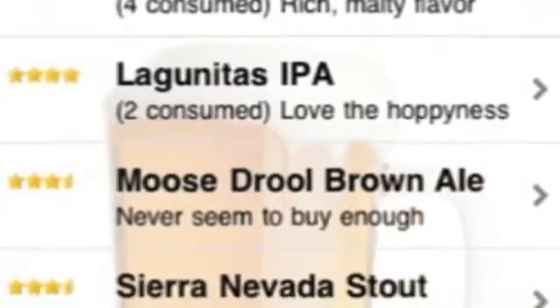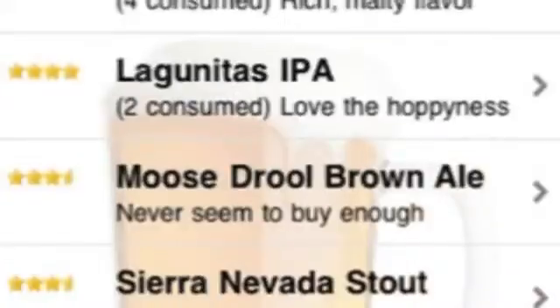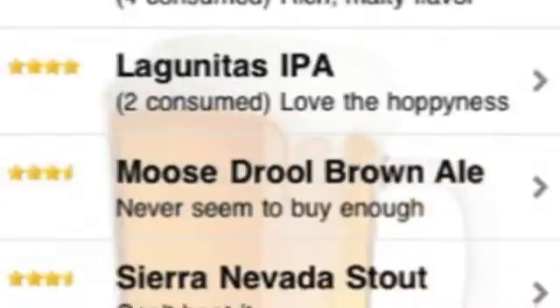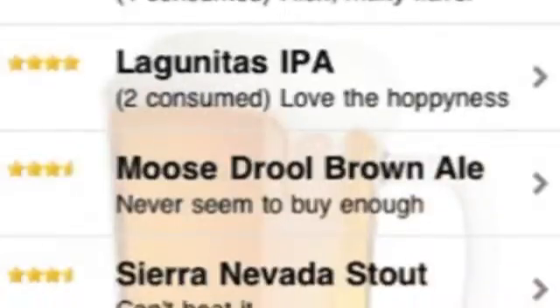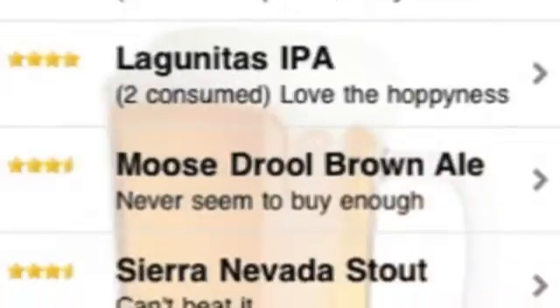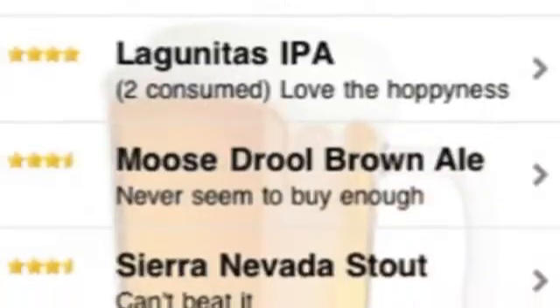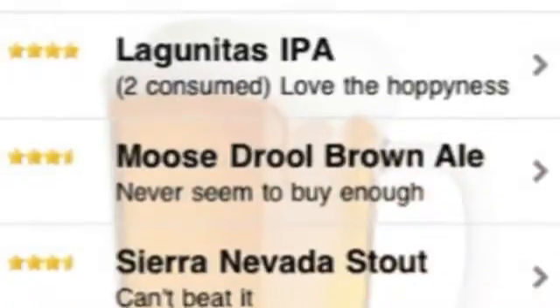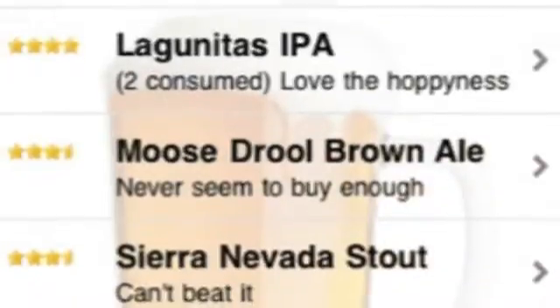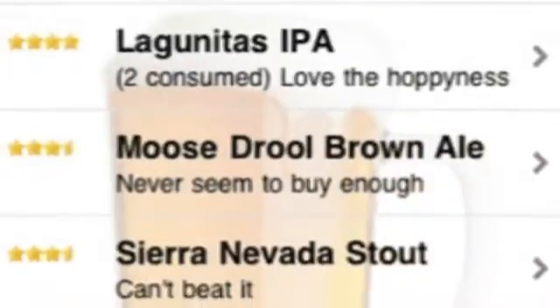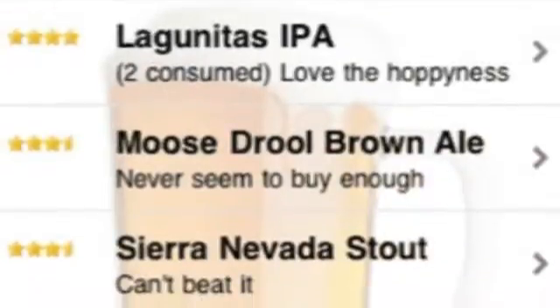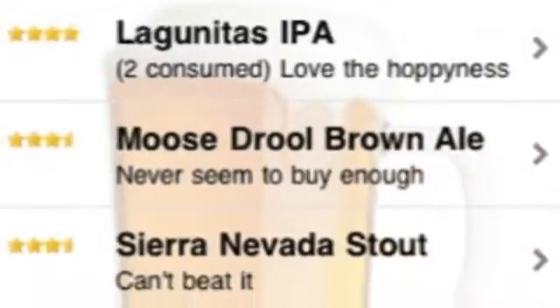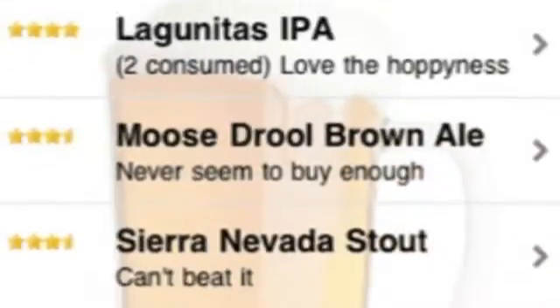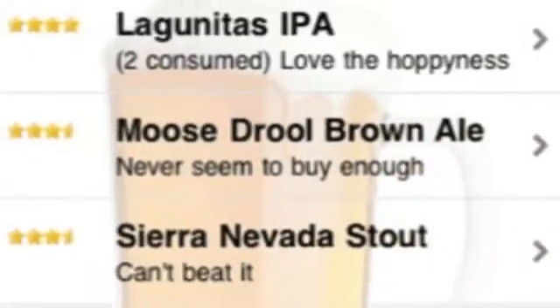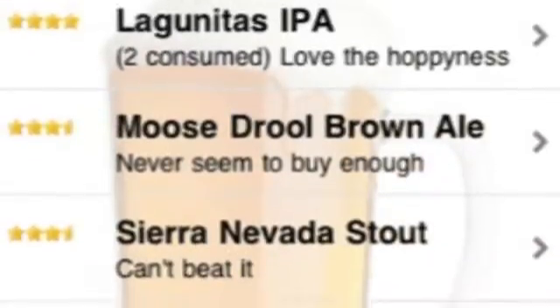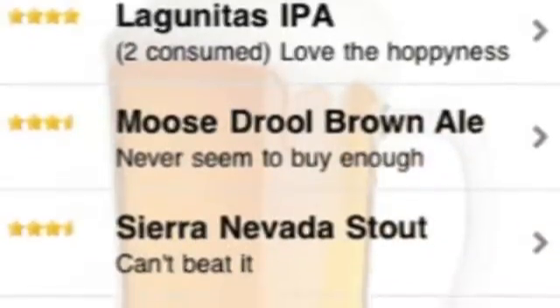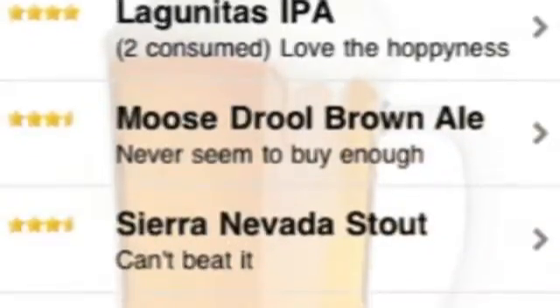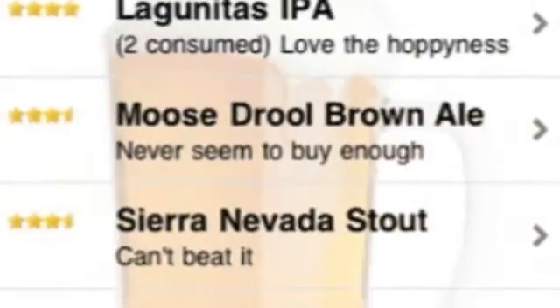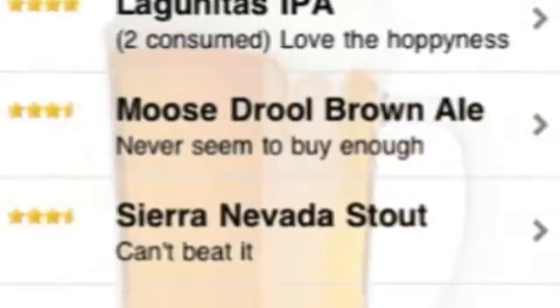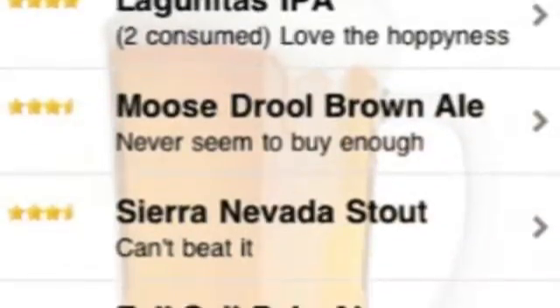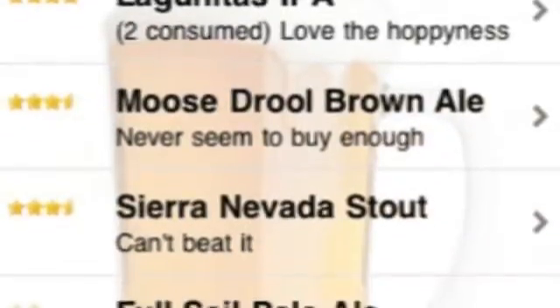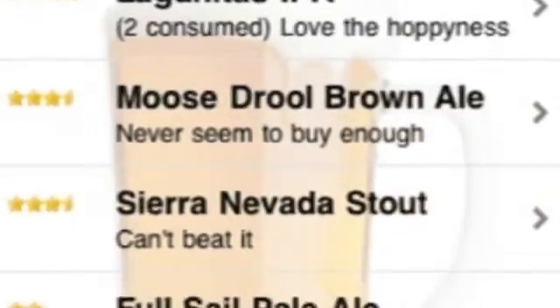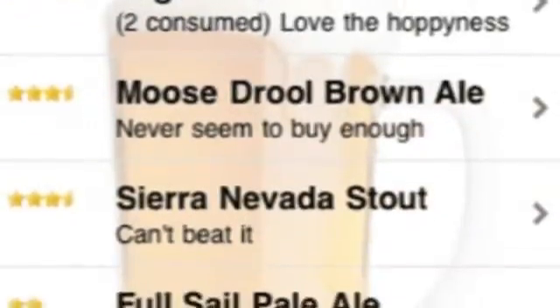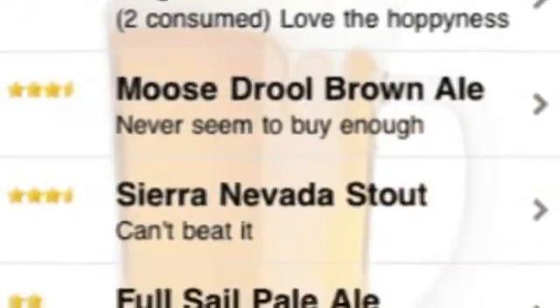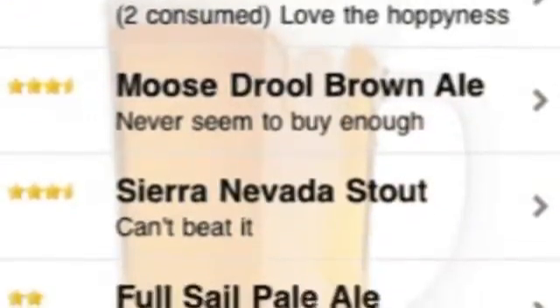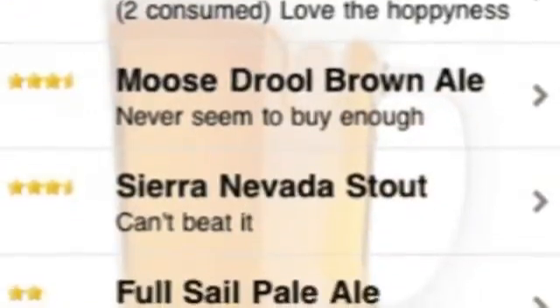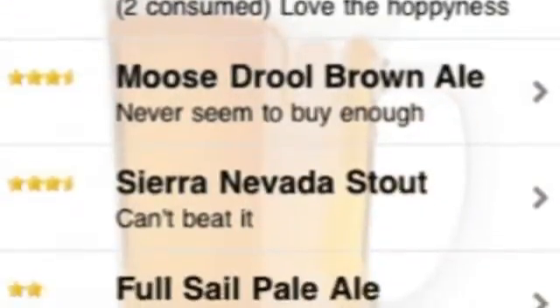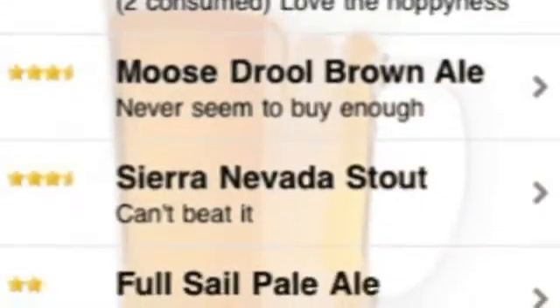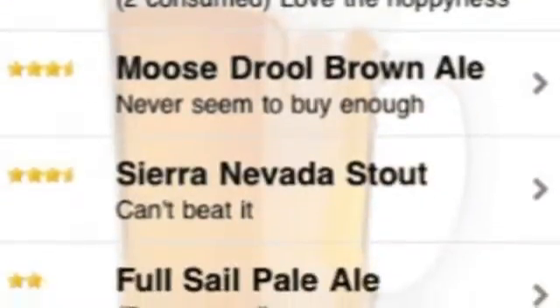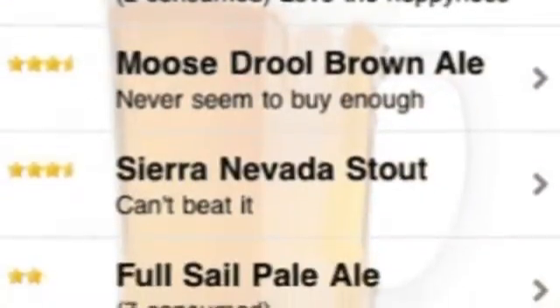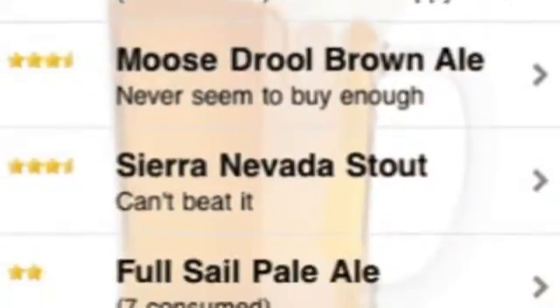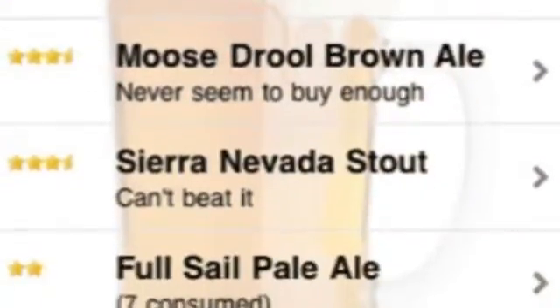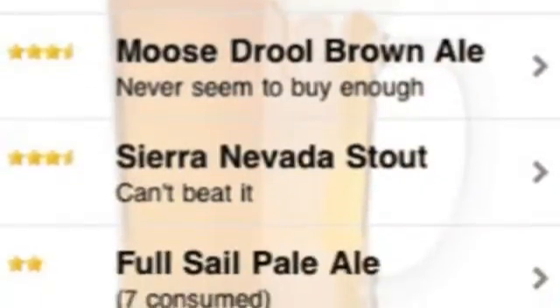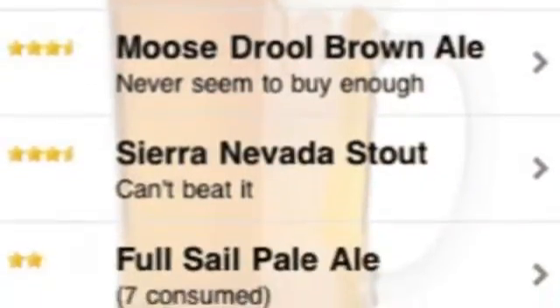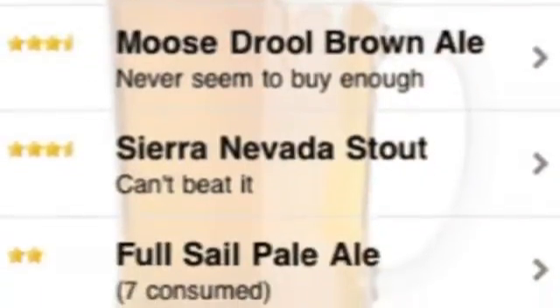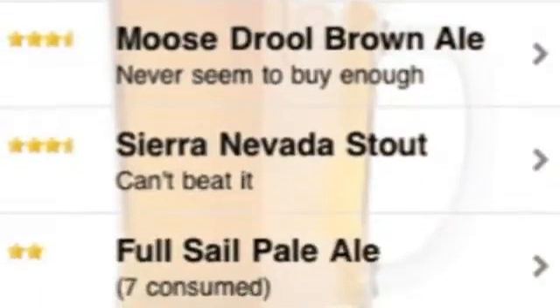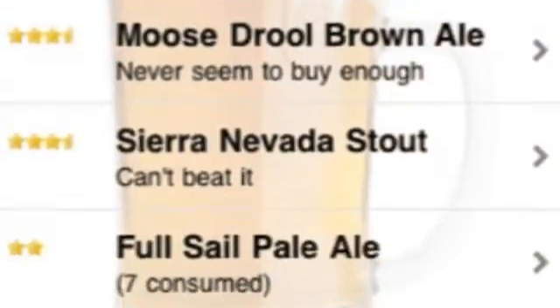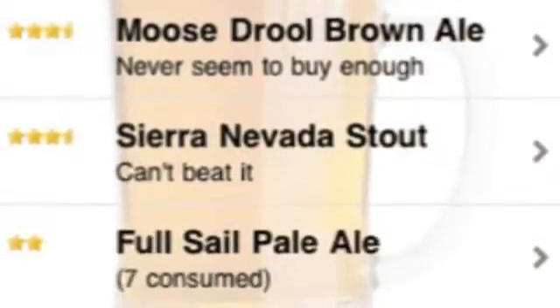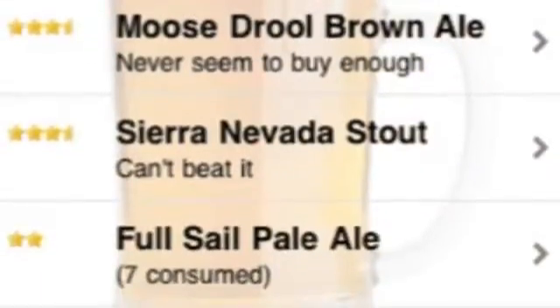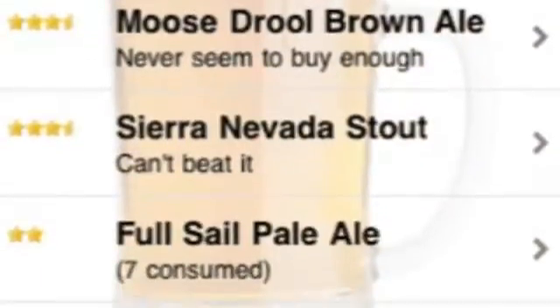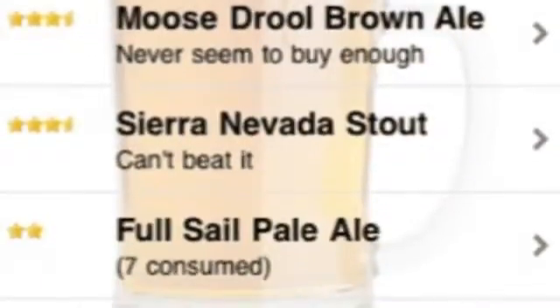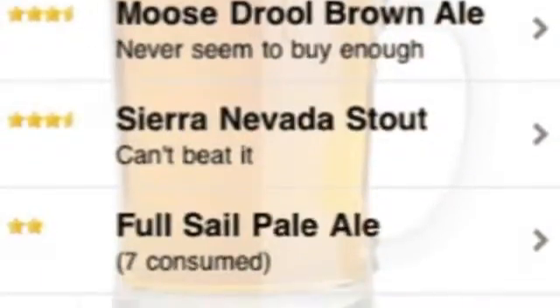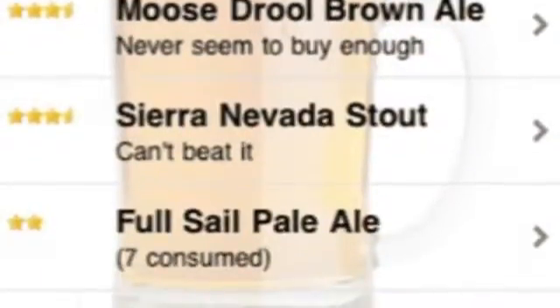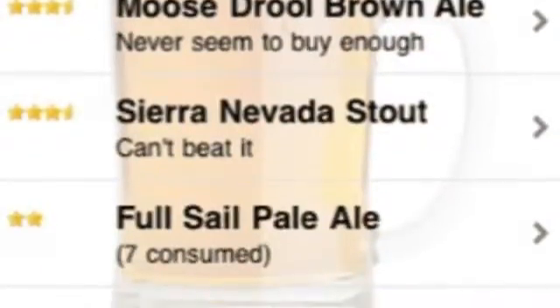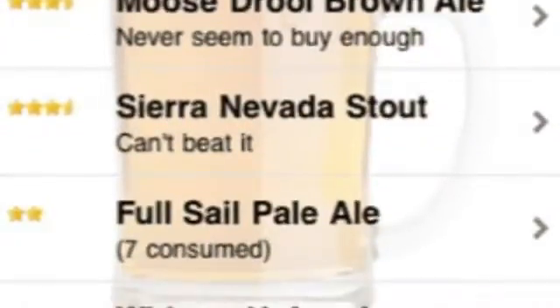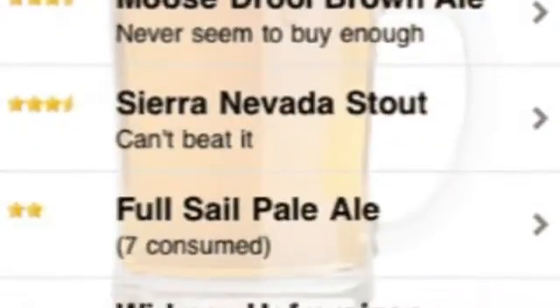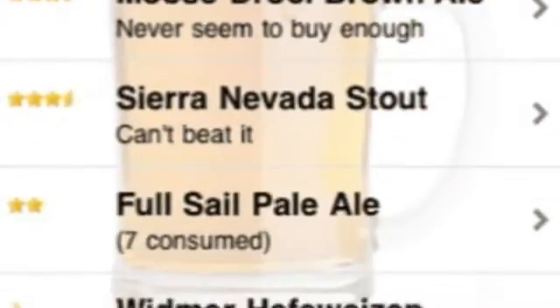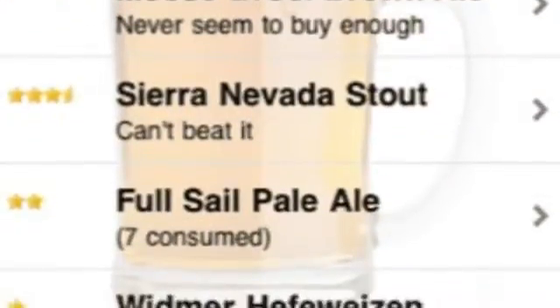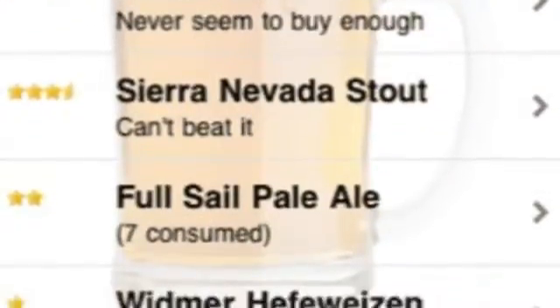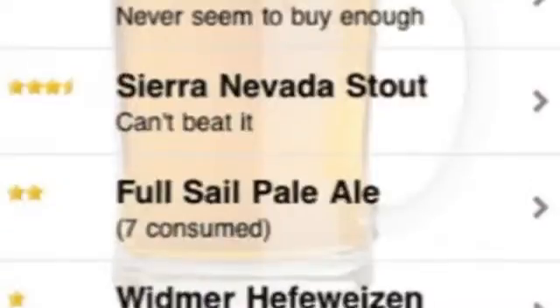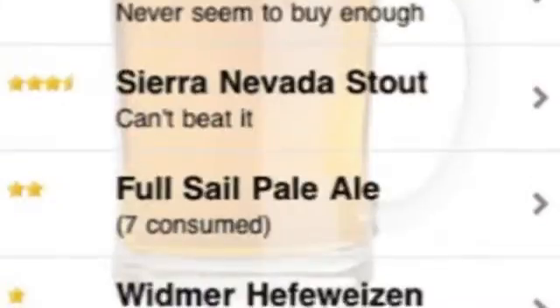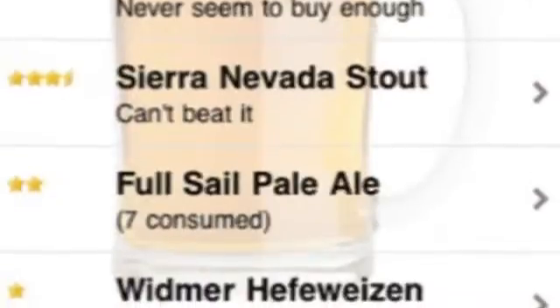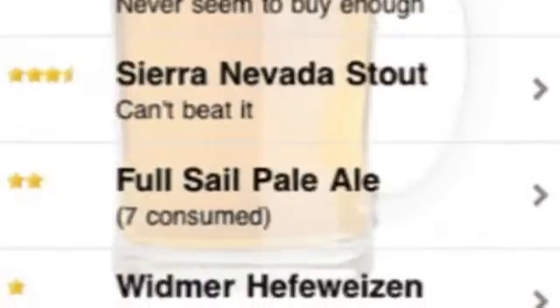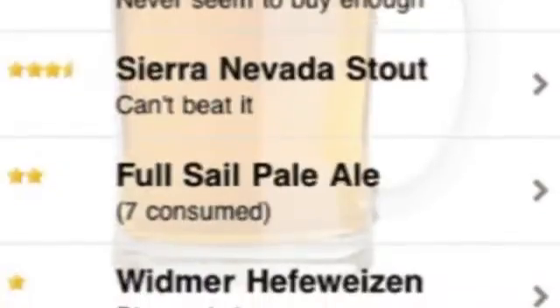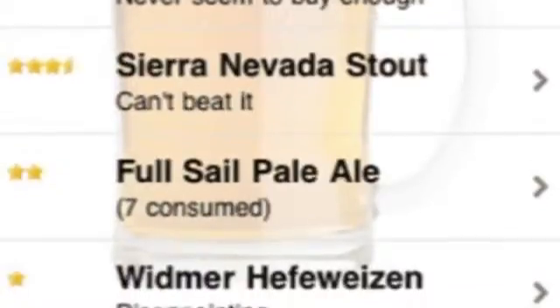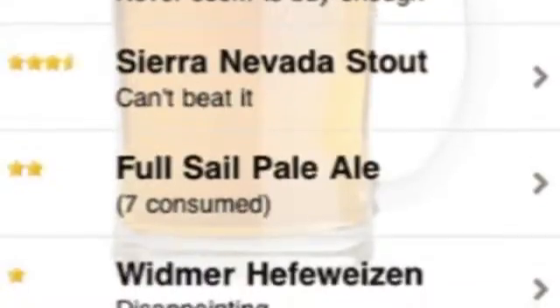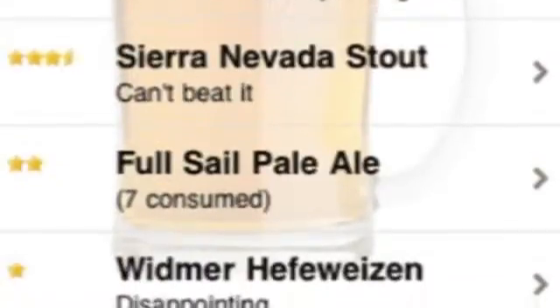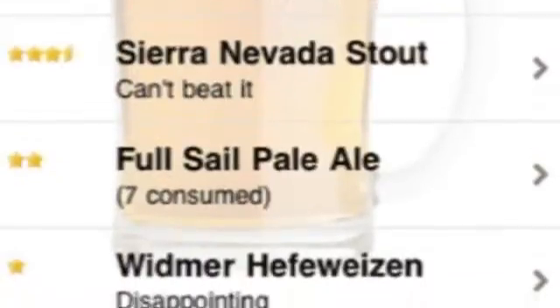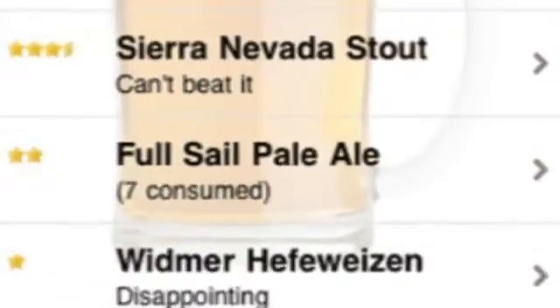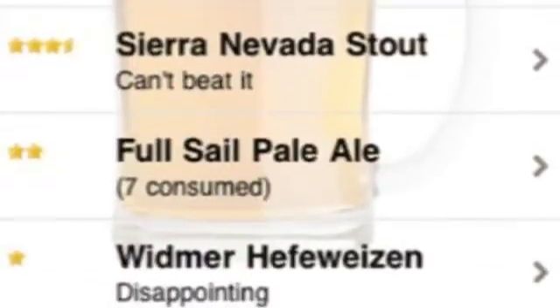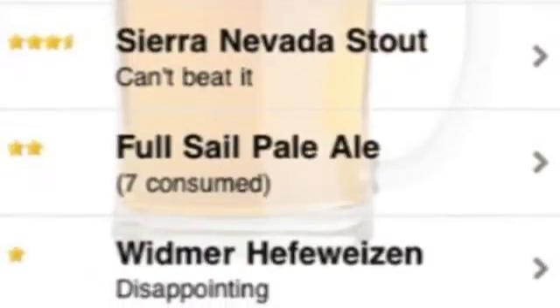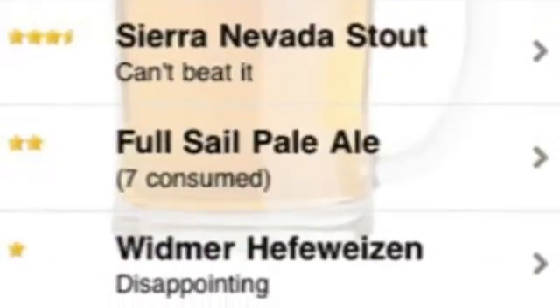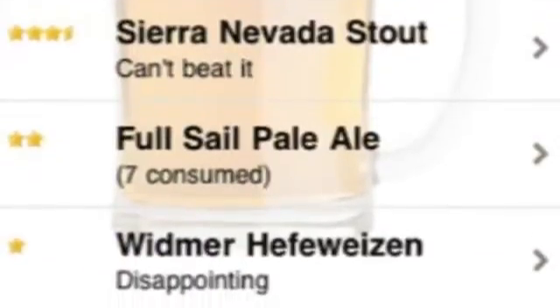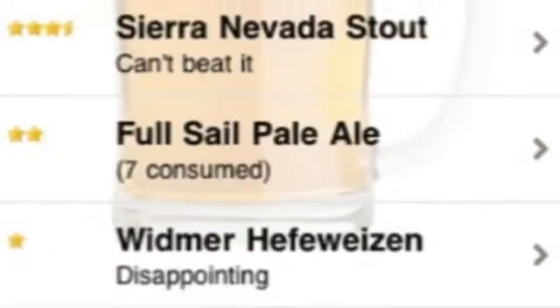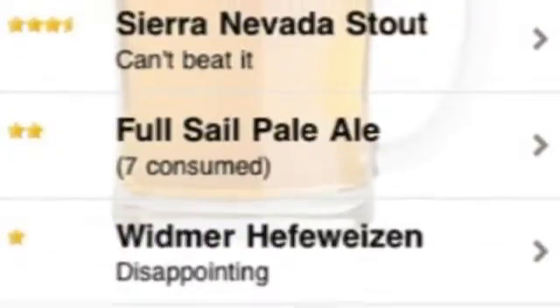You can then go on to add more information such as its price and alcohol by volume percentage, the brewer, and how many you consumed.